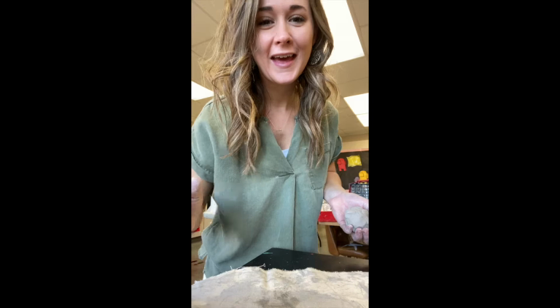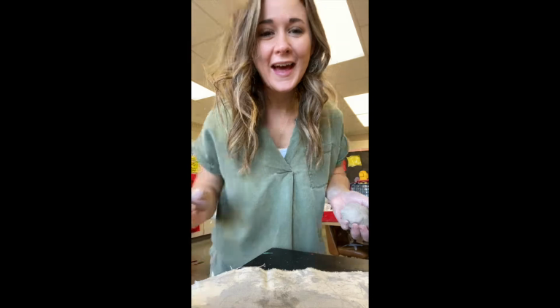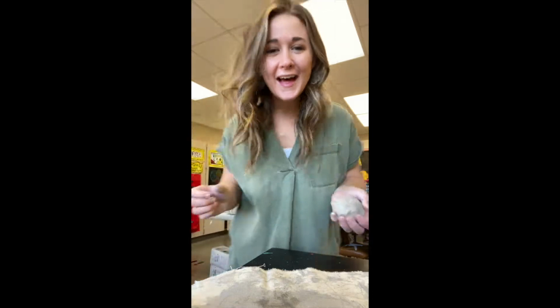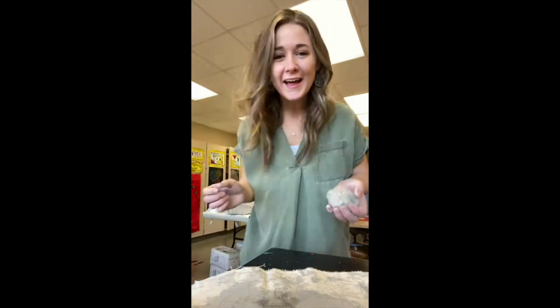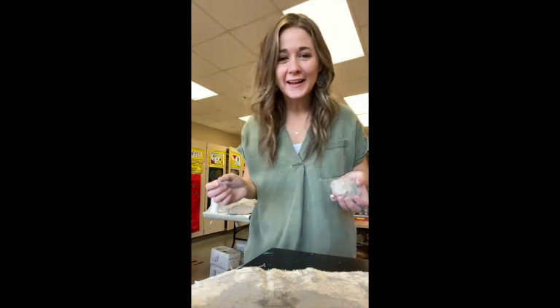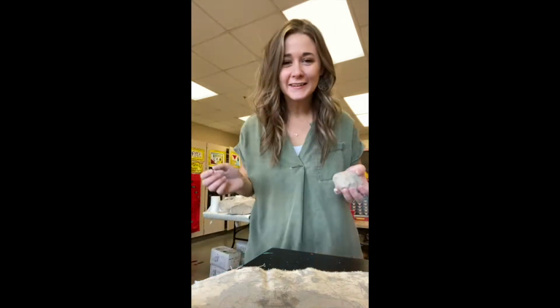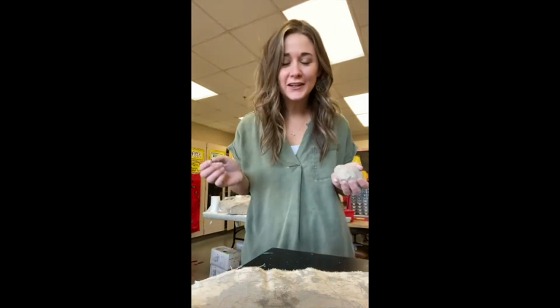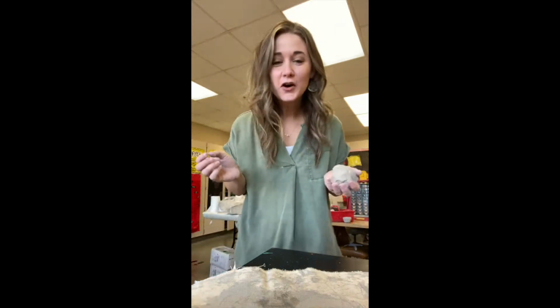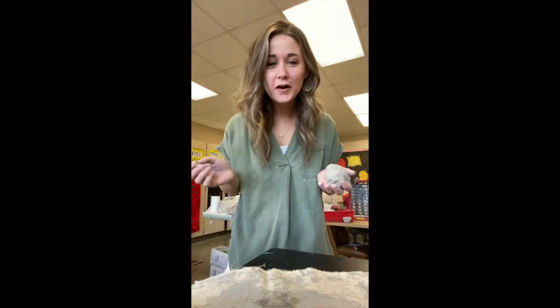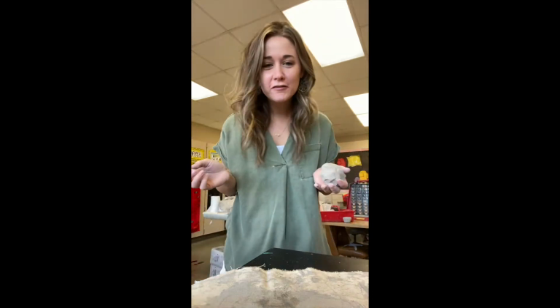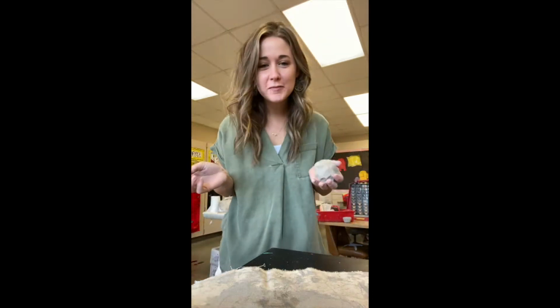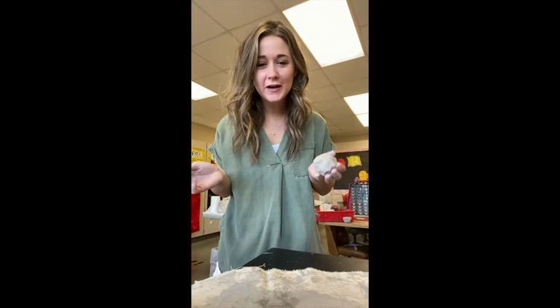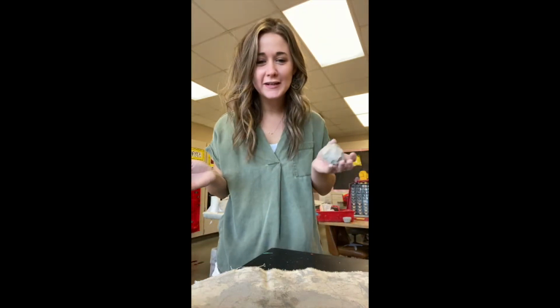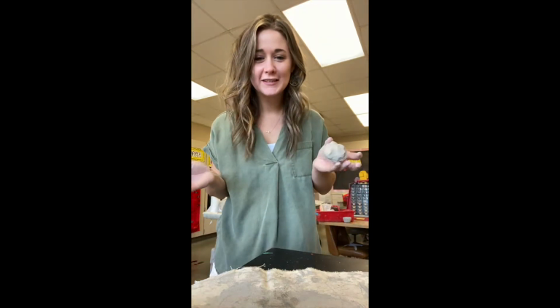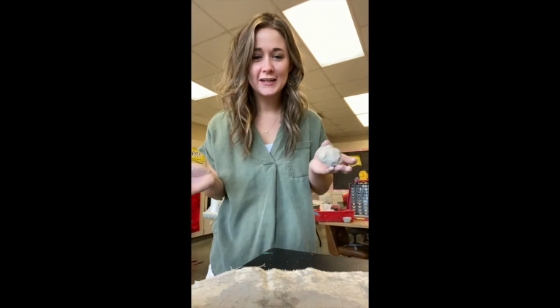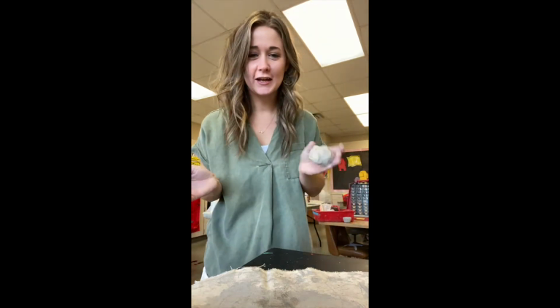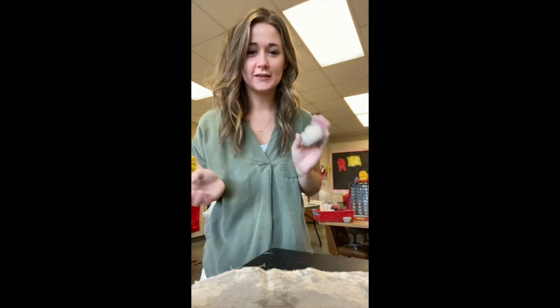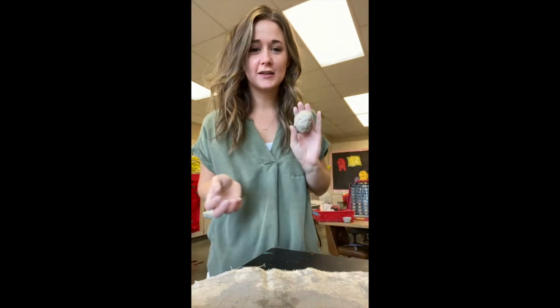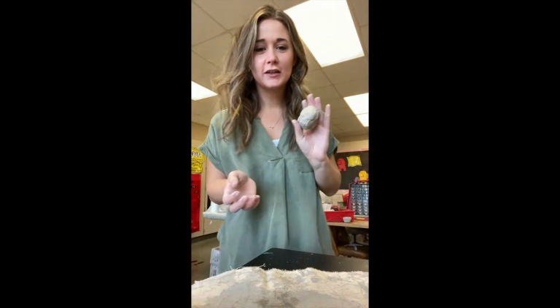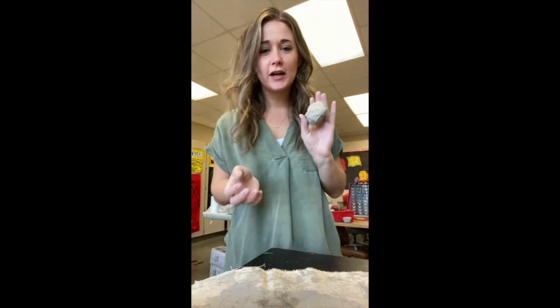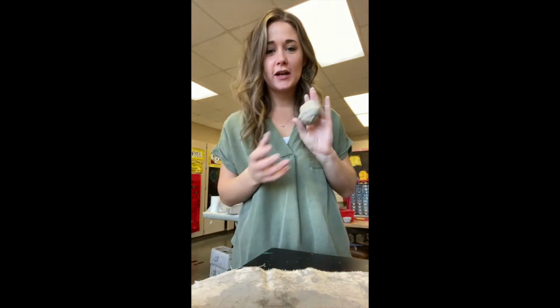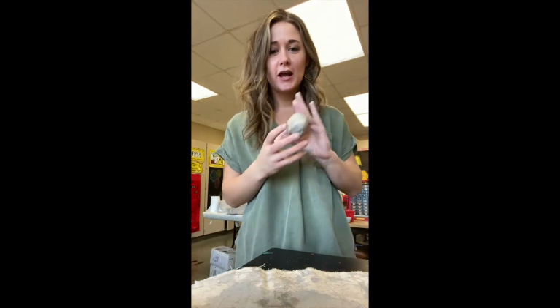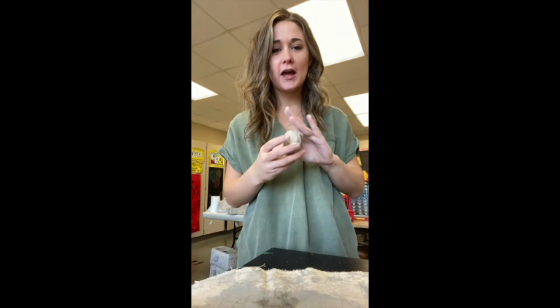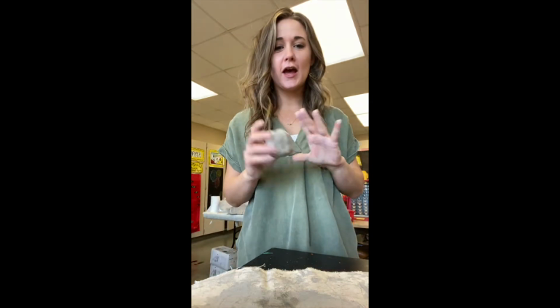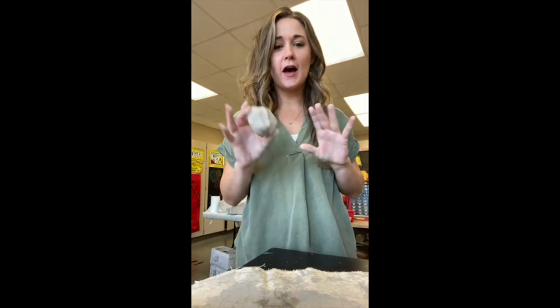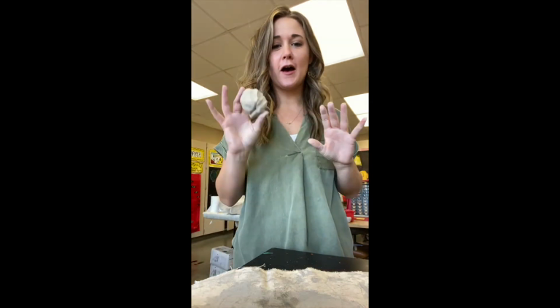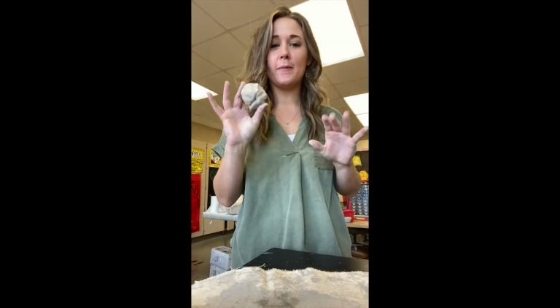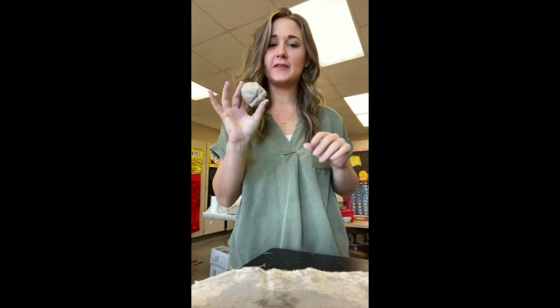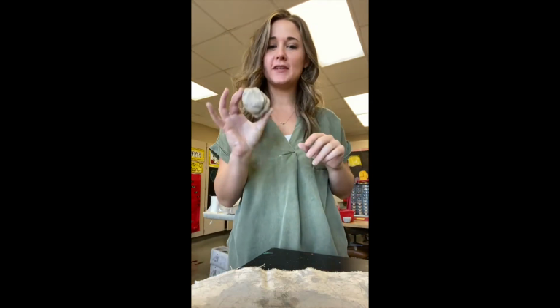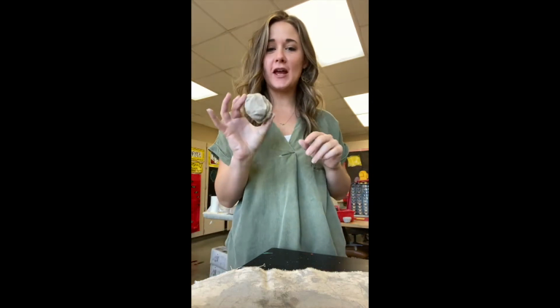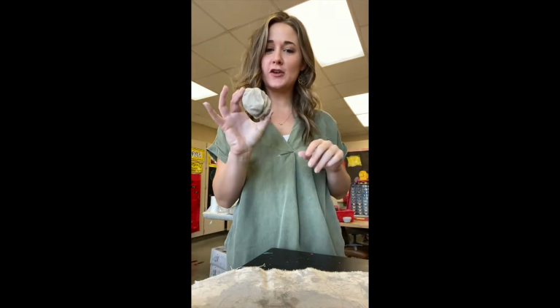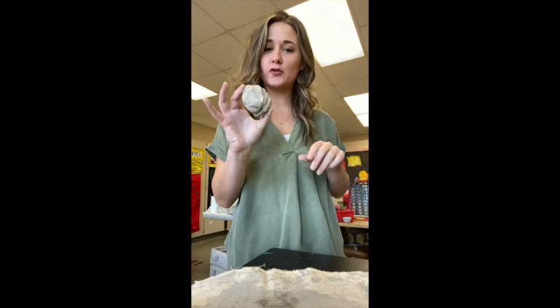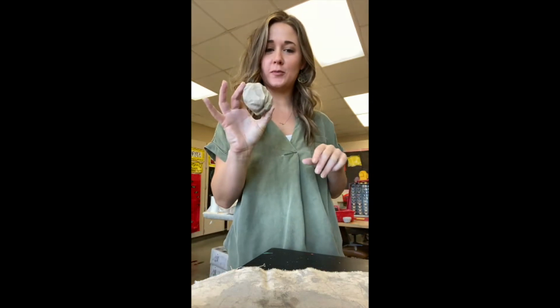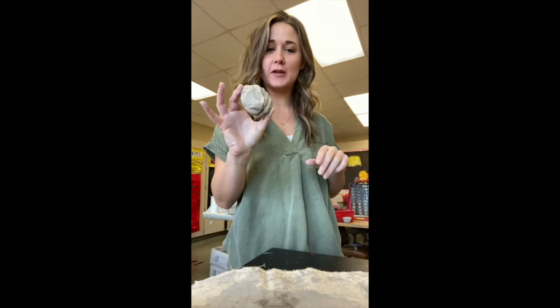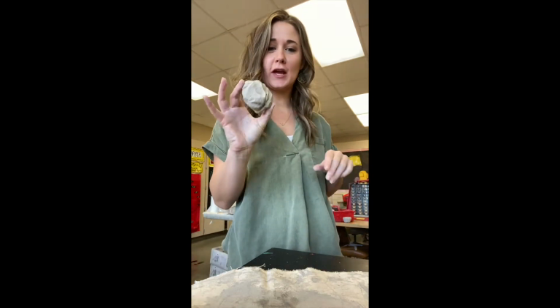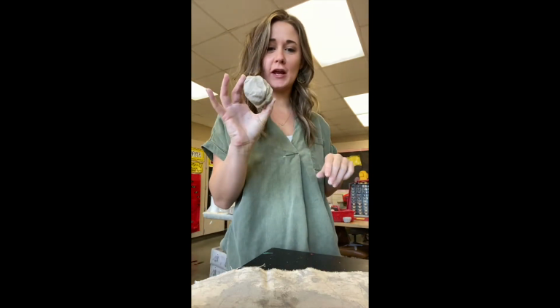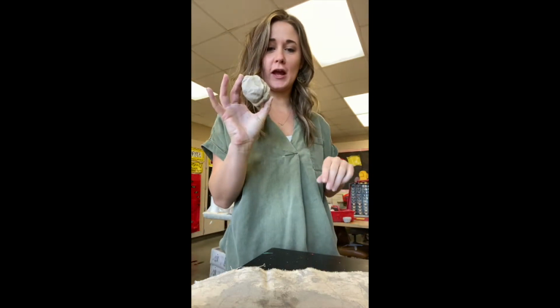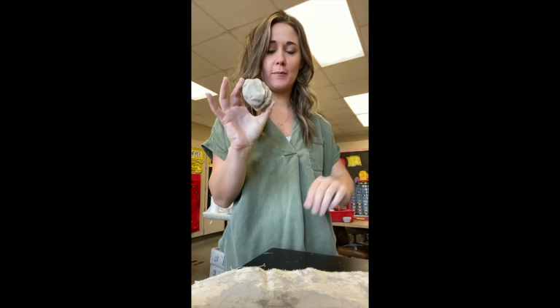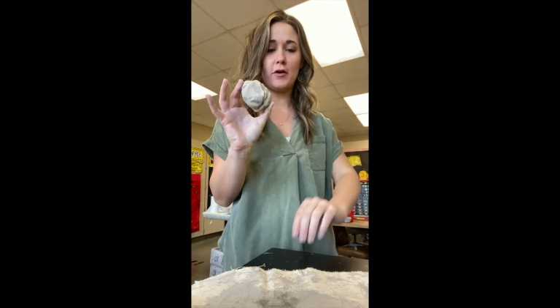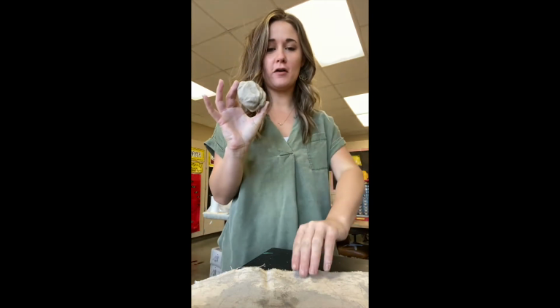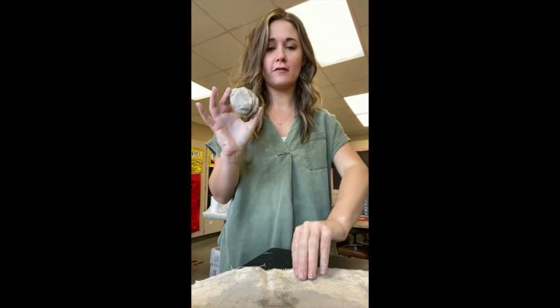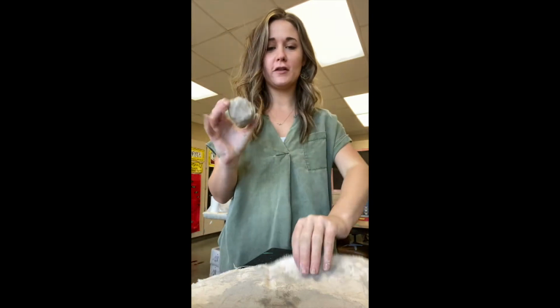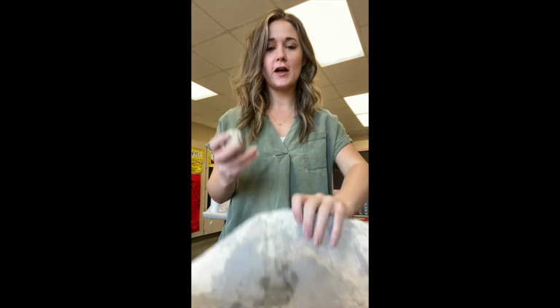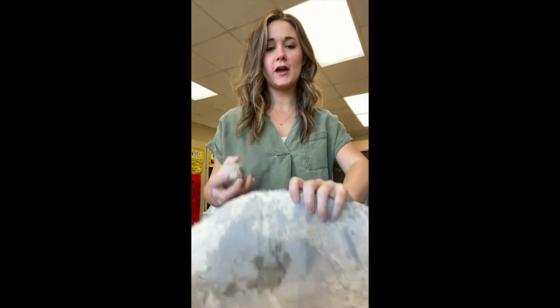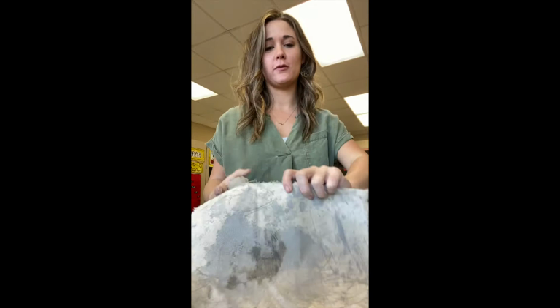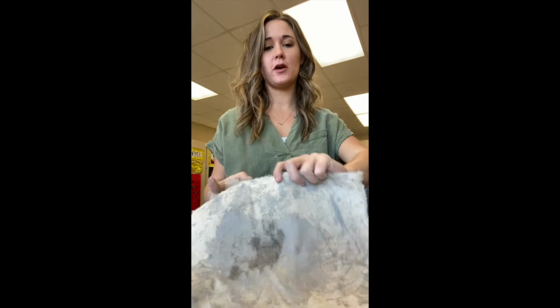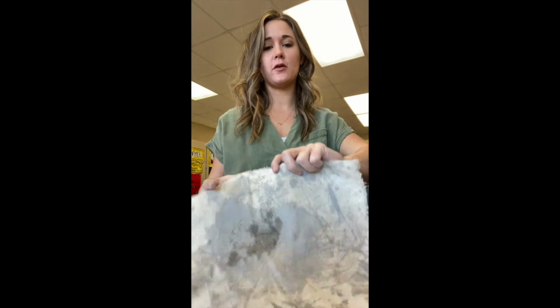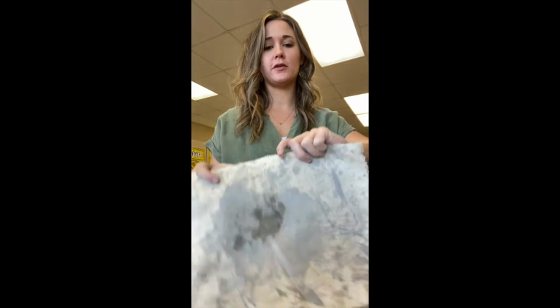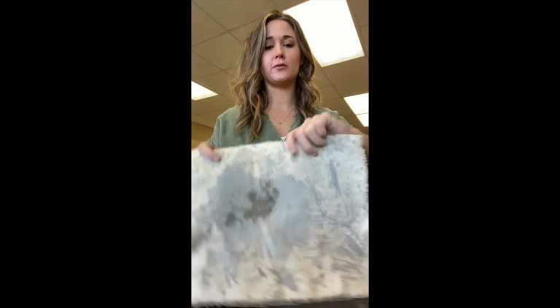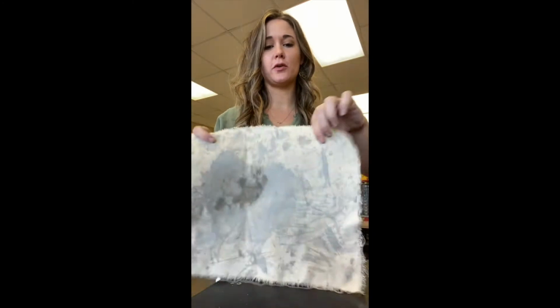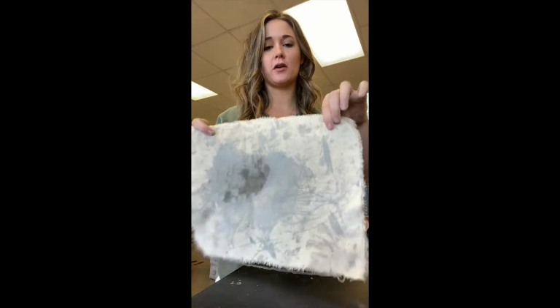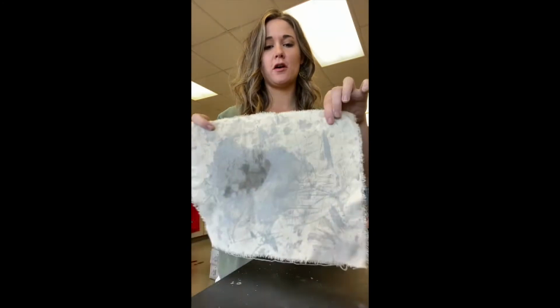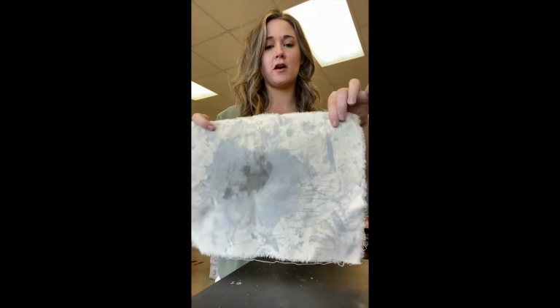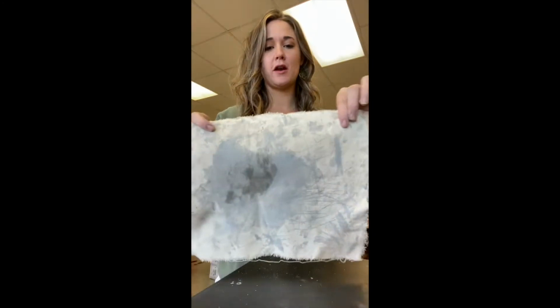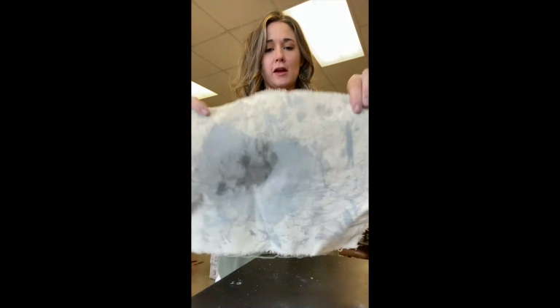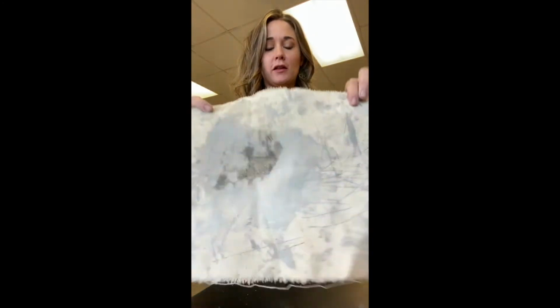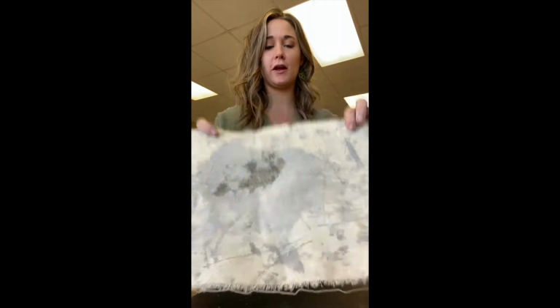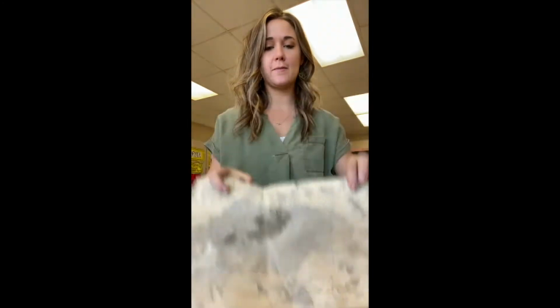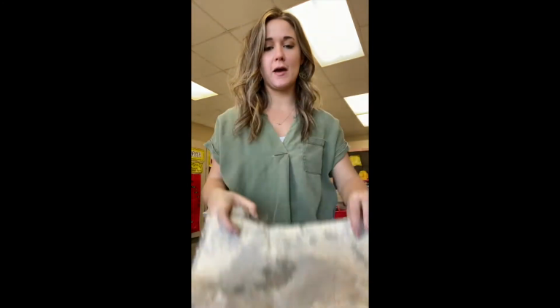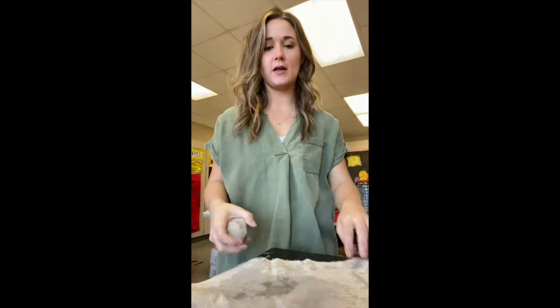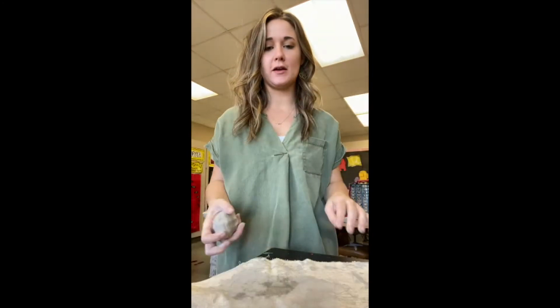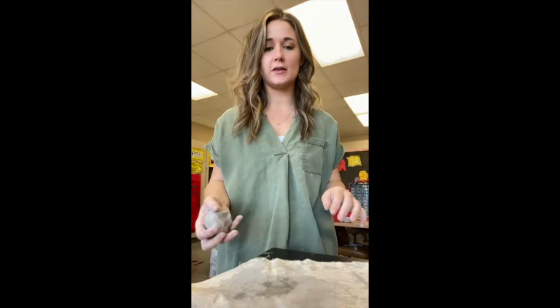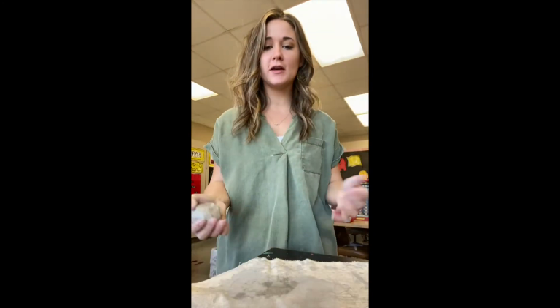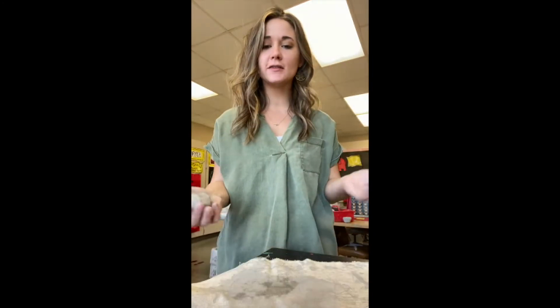Hello everybody, today is clay day! Today you will be getting a ball of clay and we always work on a clay mat like this.